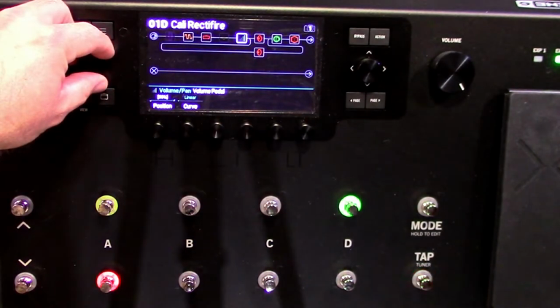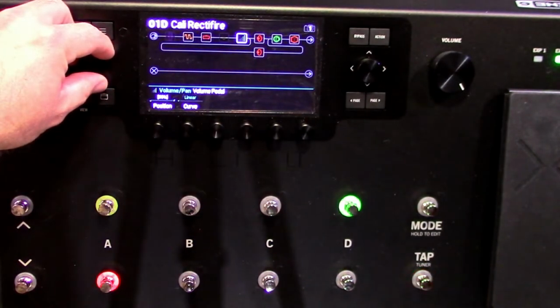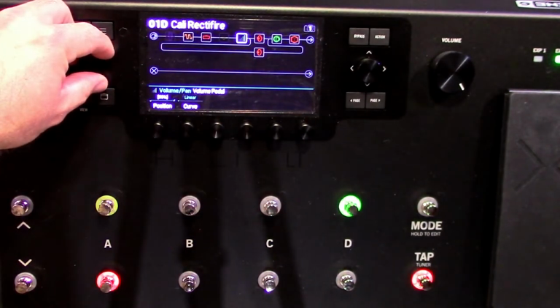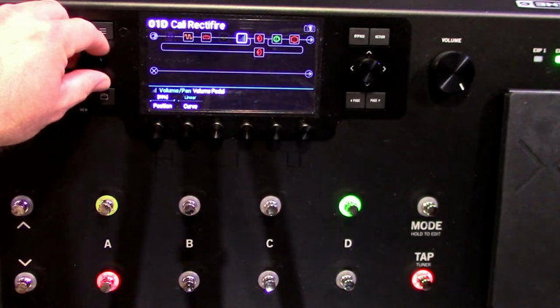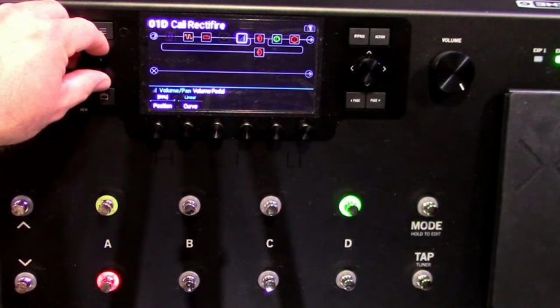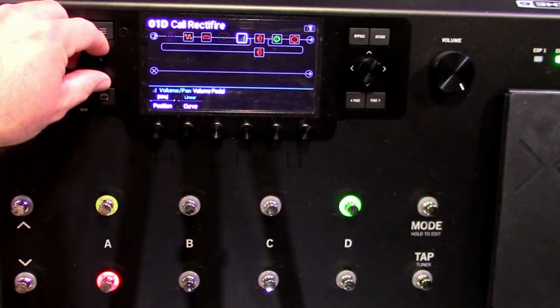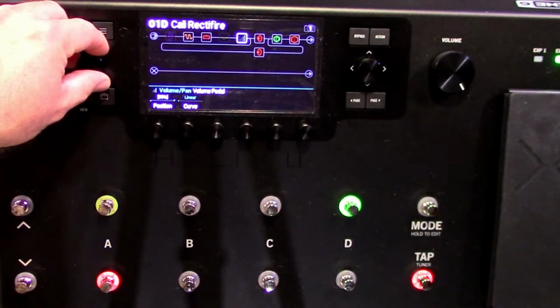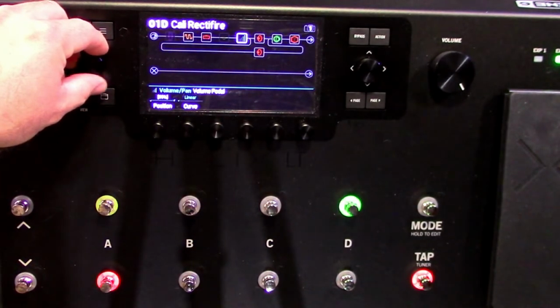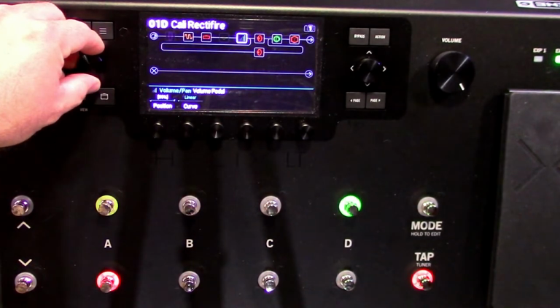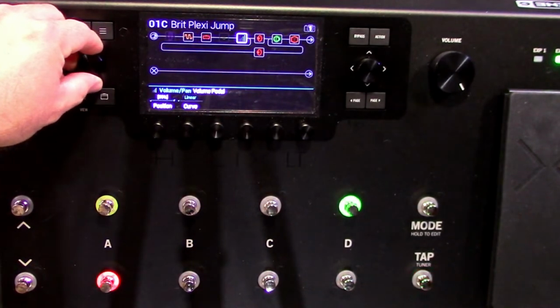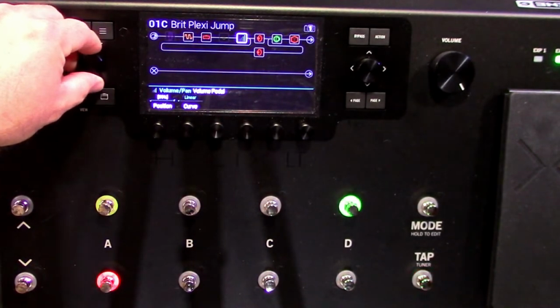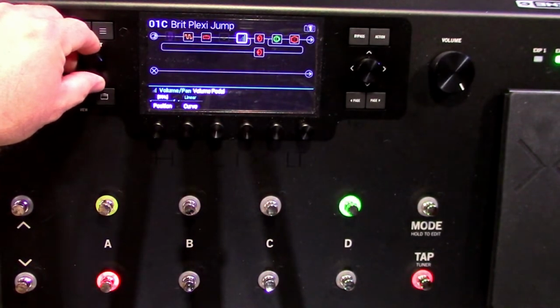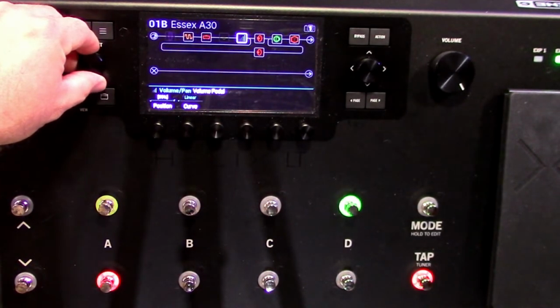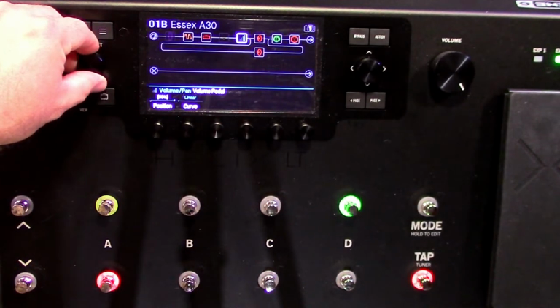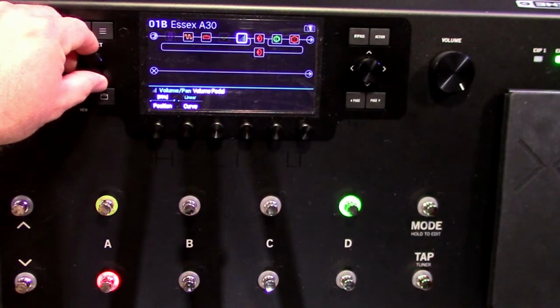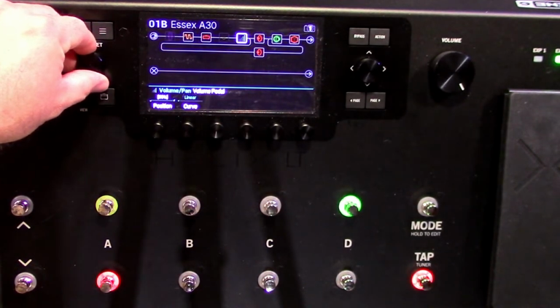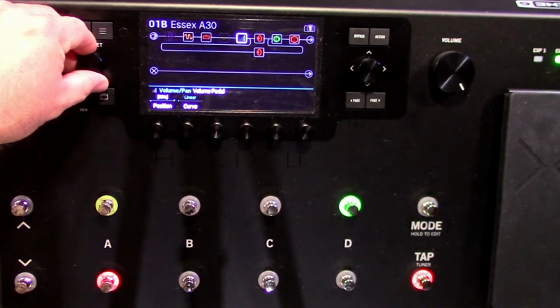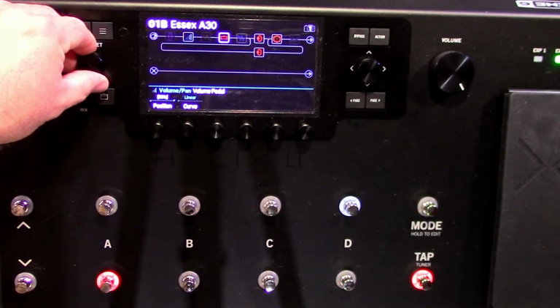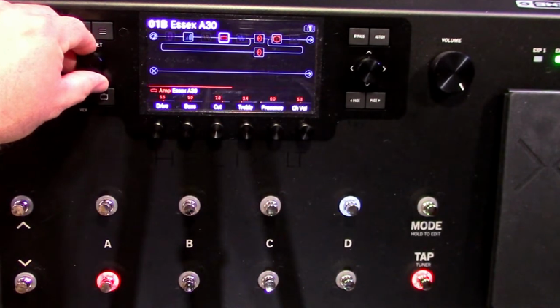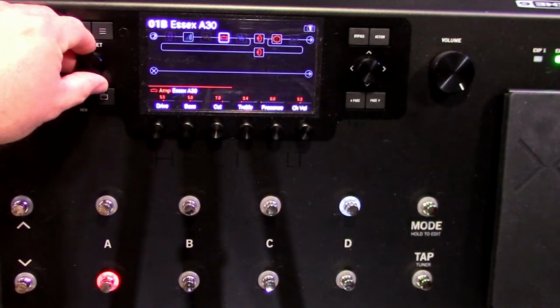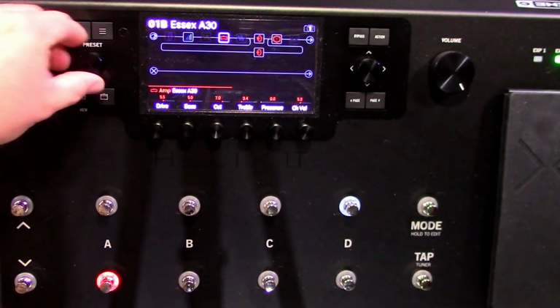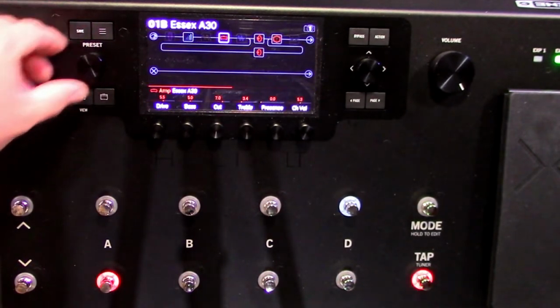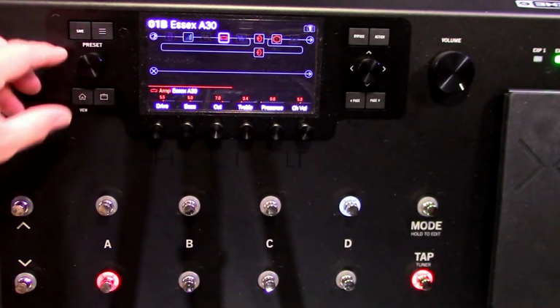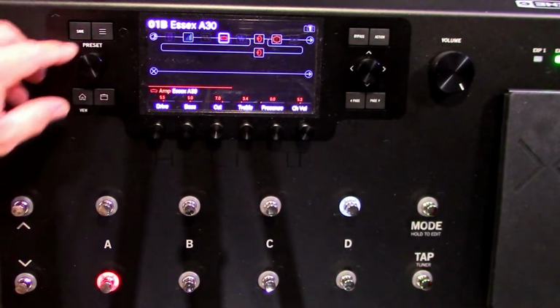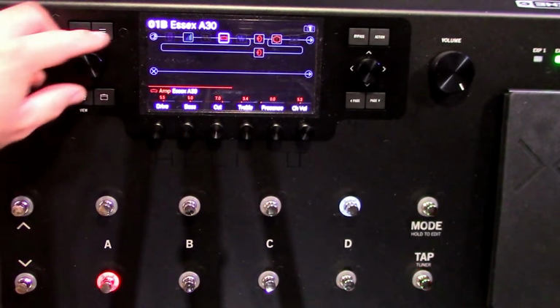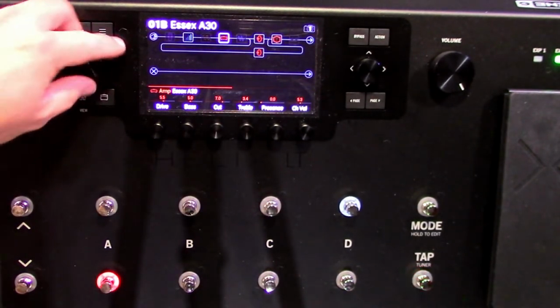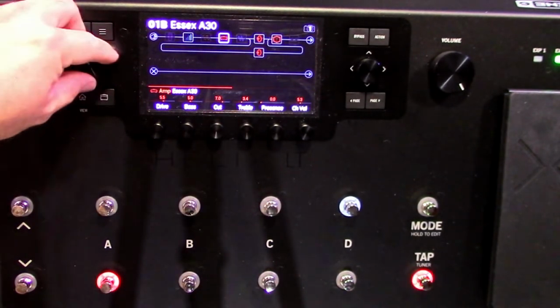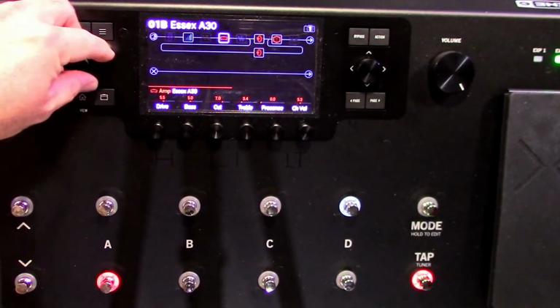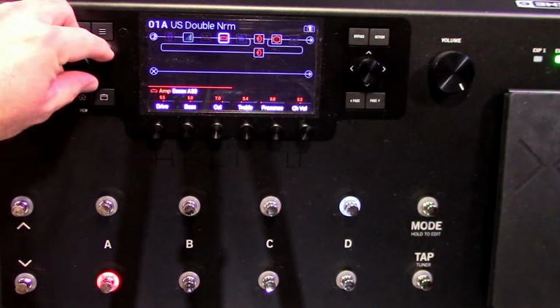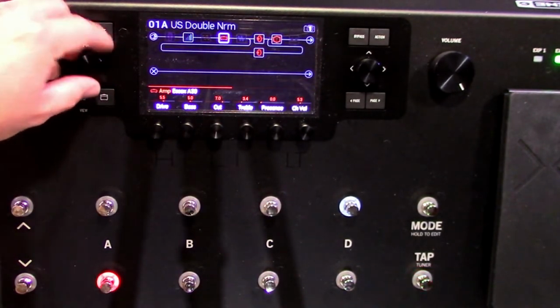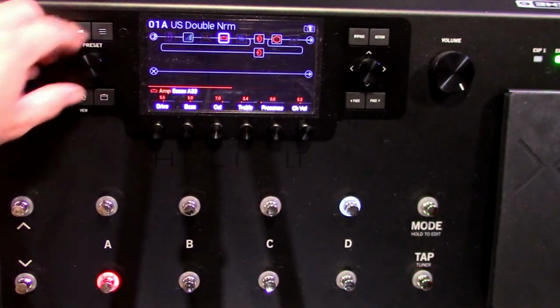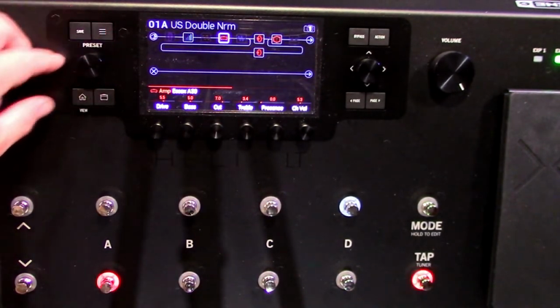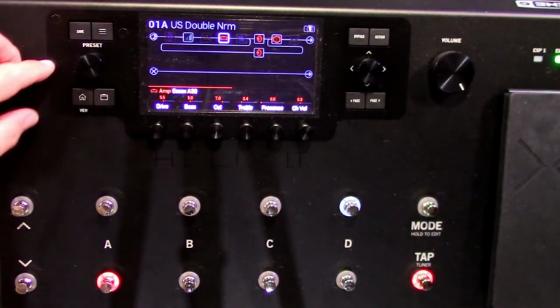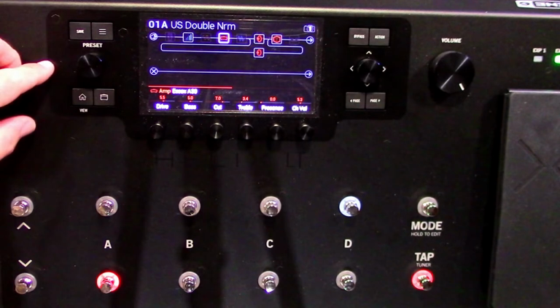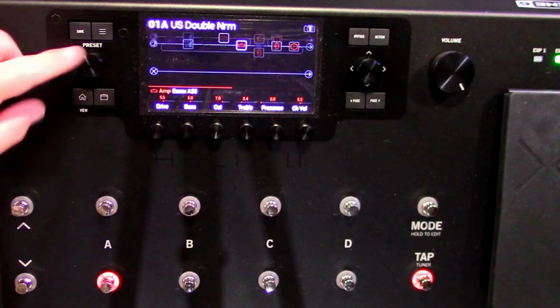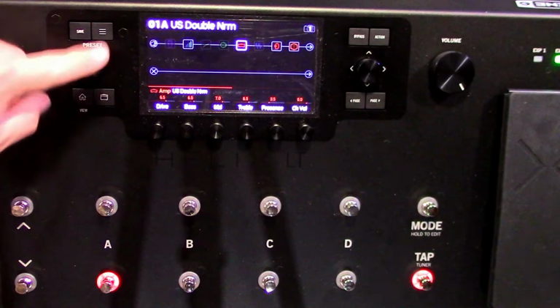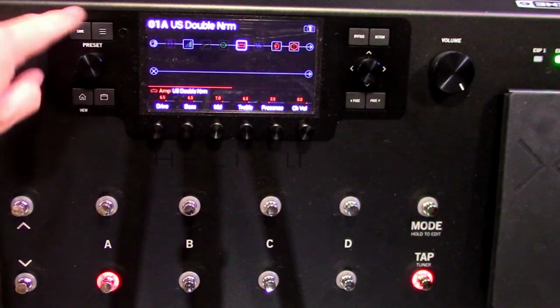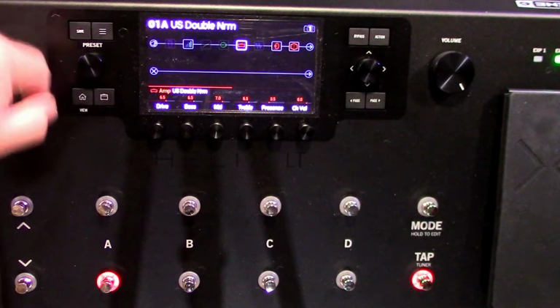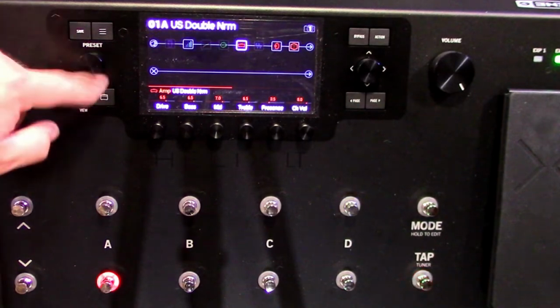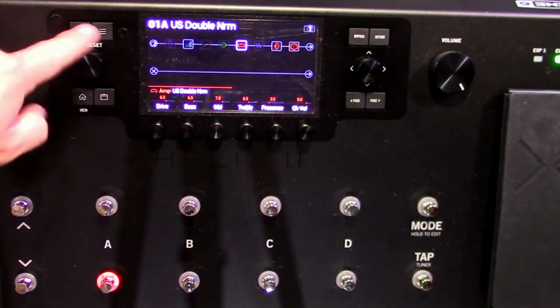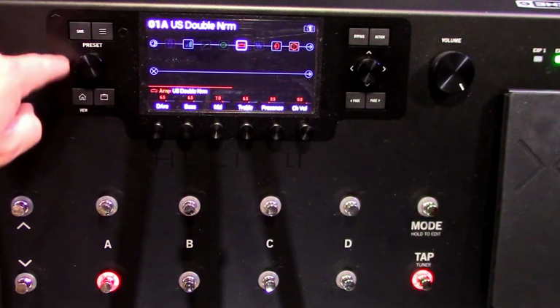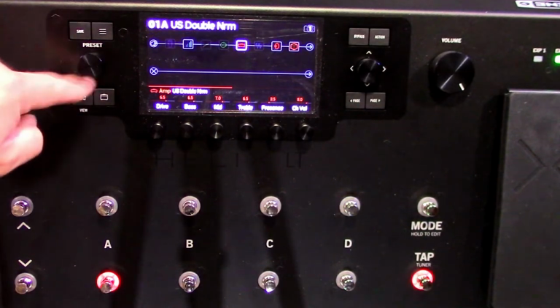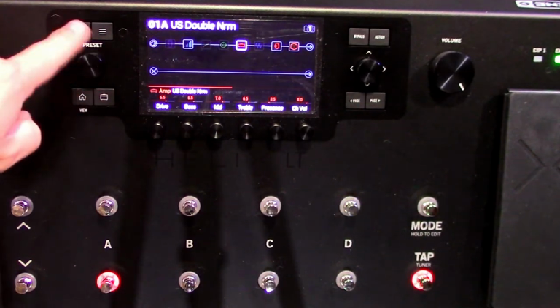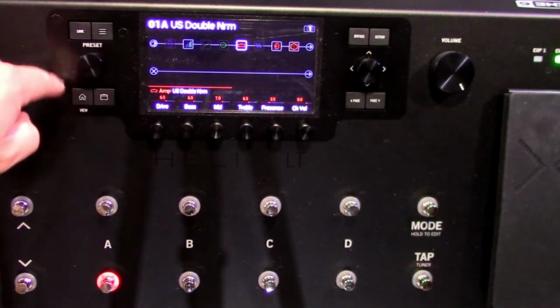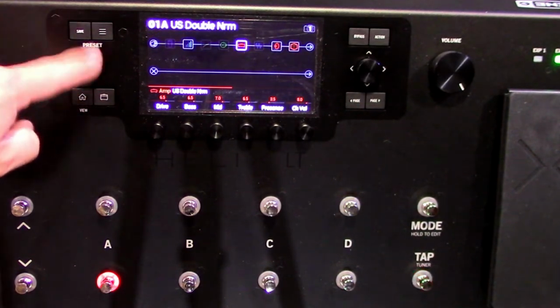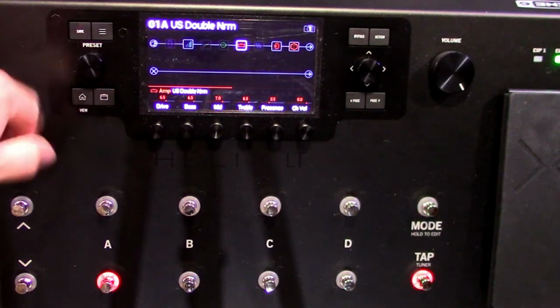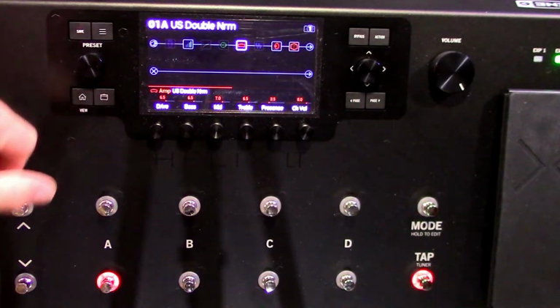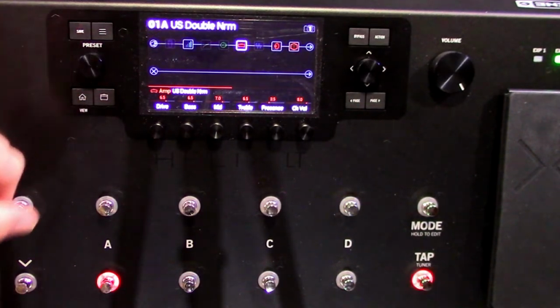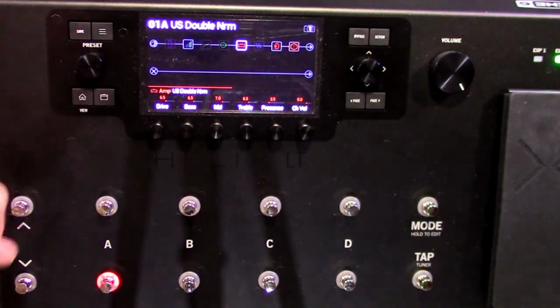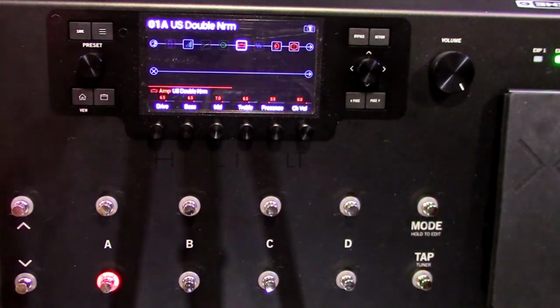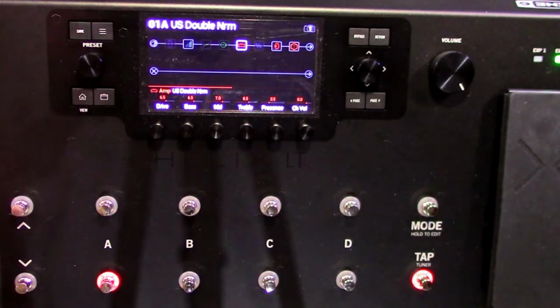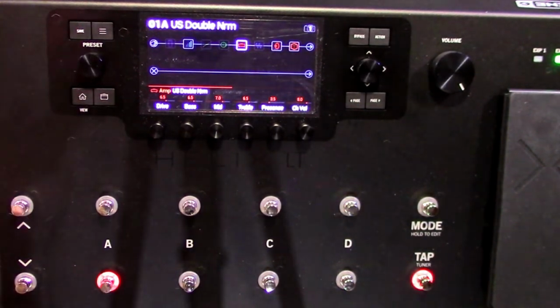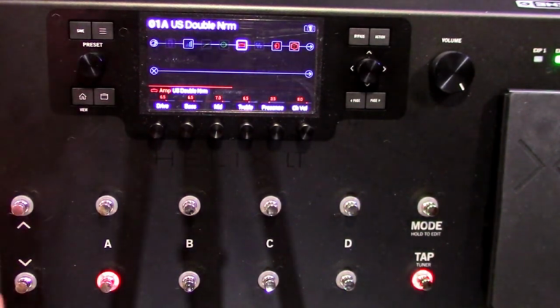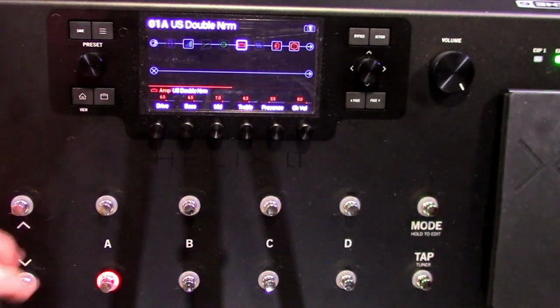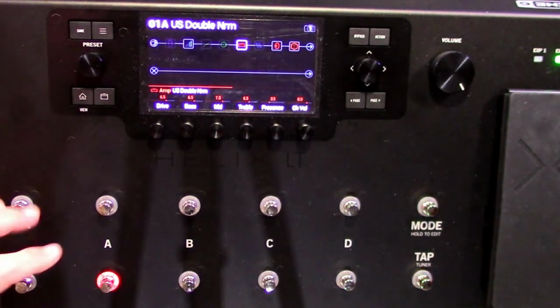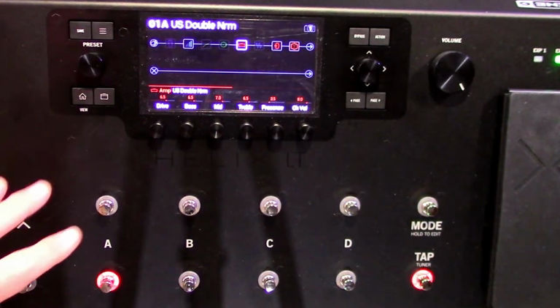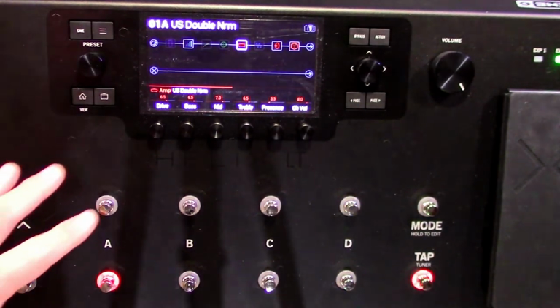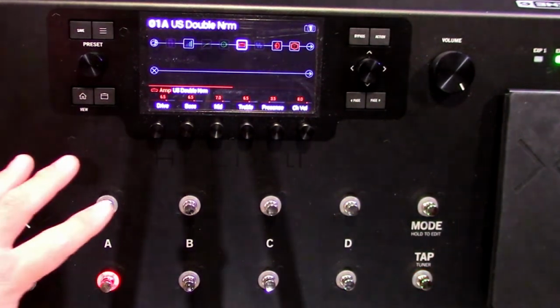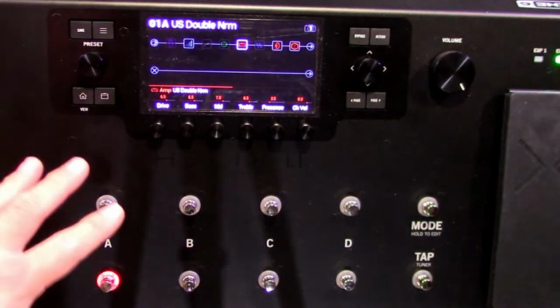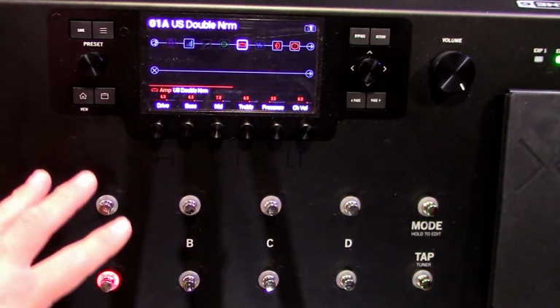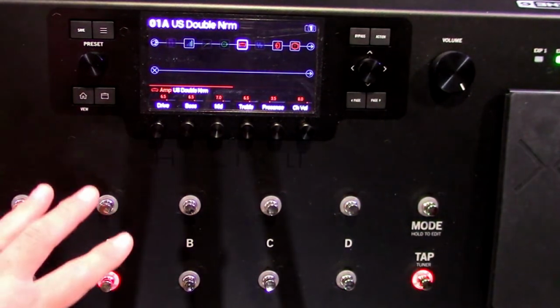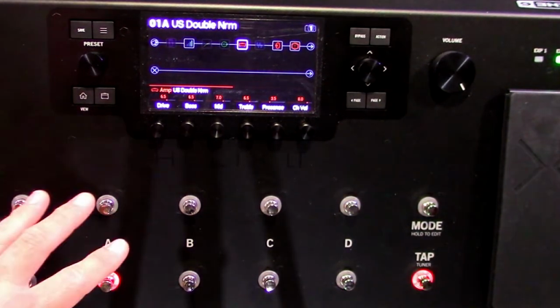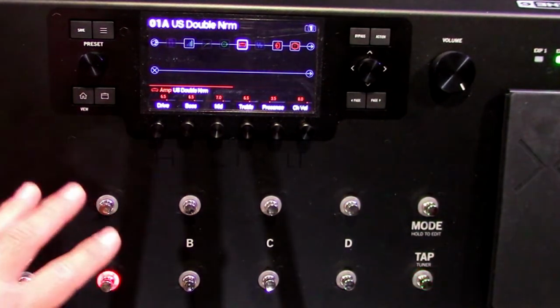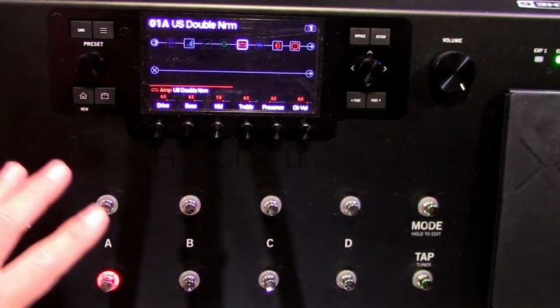Some effects are really DSP intensive; some are not. EQ is one that doesn't take a lot of DSP. So you can budget your DSP that way. I'll go back — it already changed this to something else which is fine. Twirling the preset knob to get back to 1A.